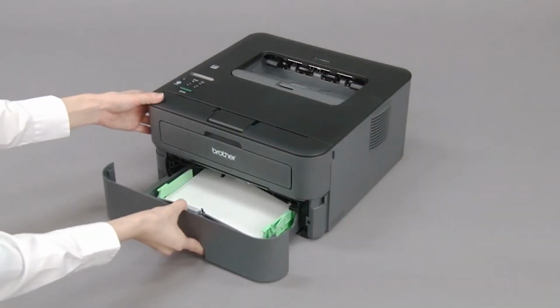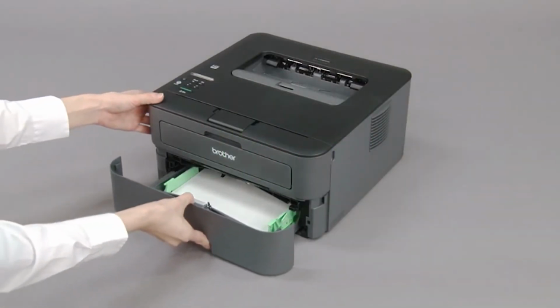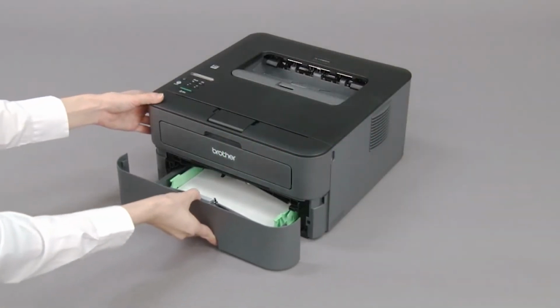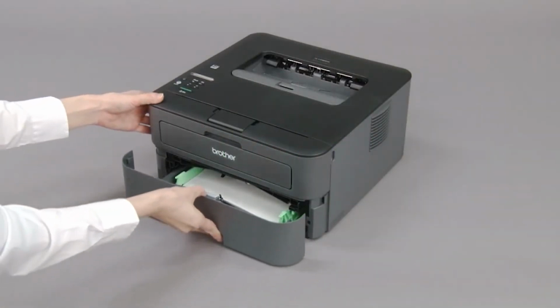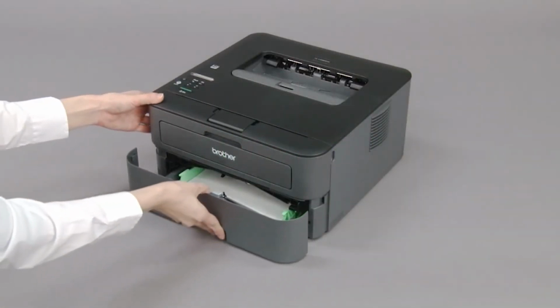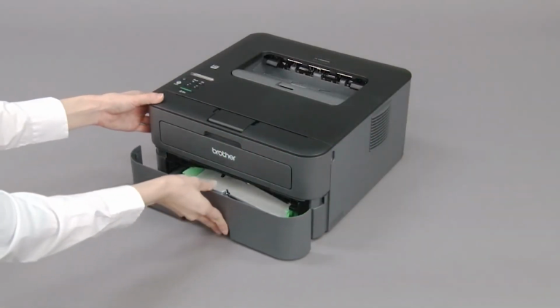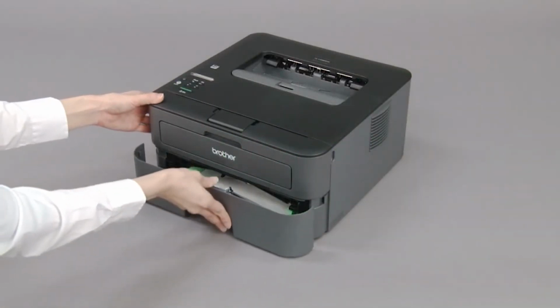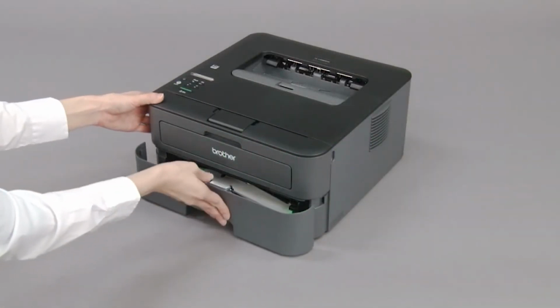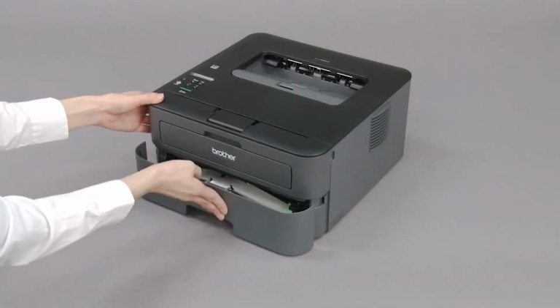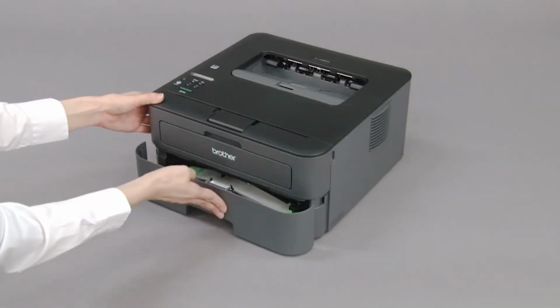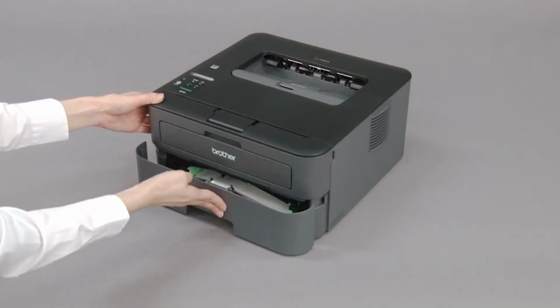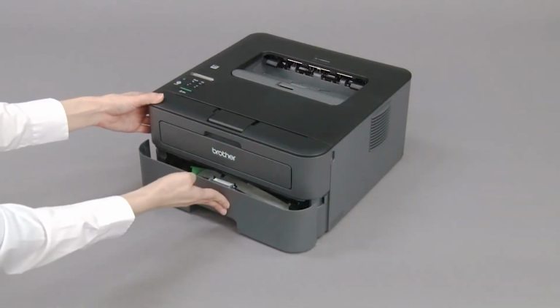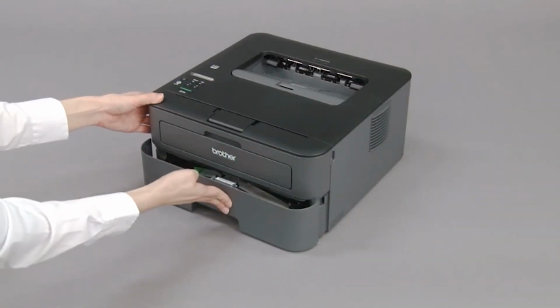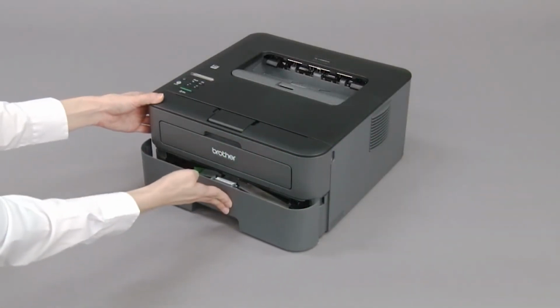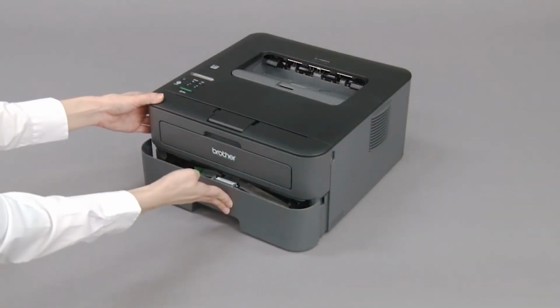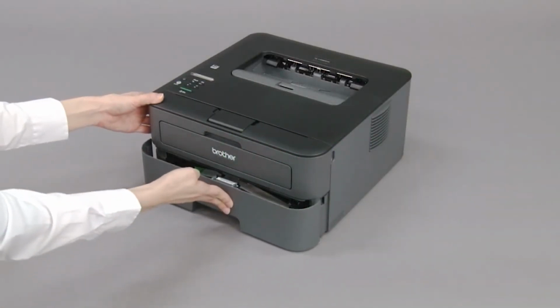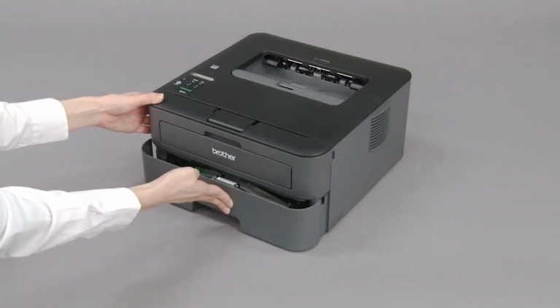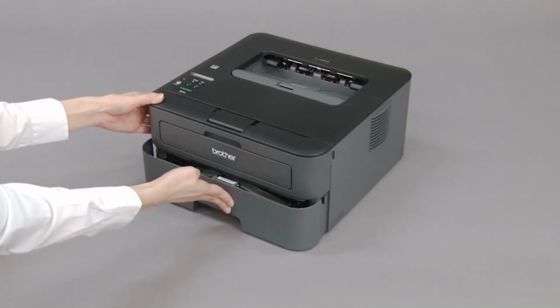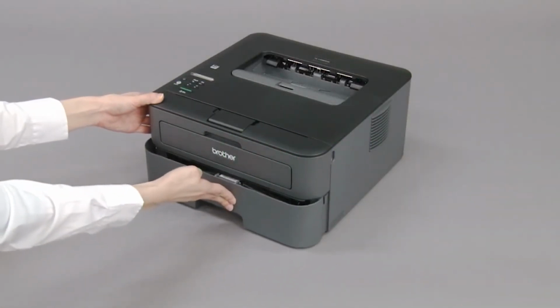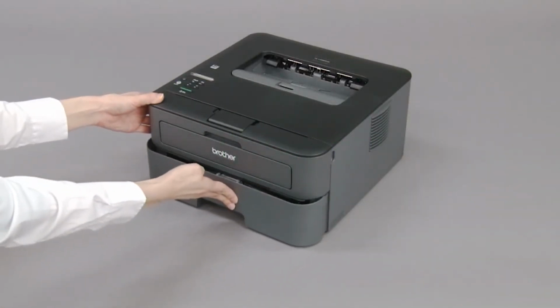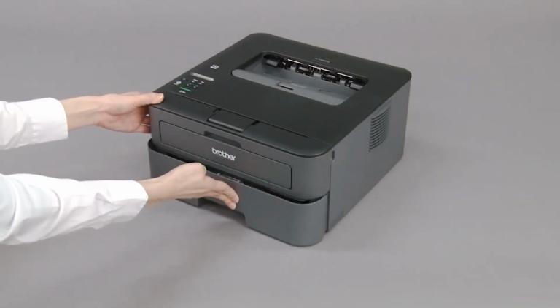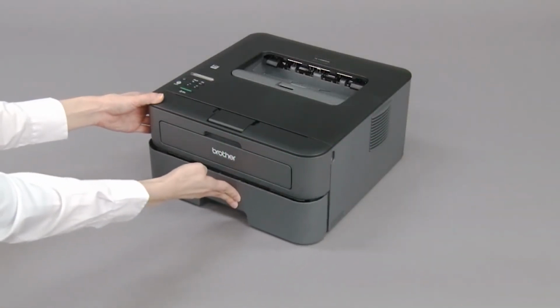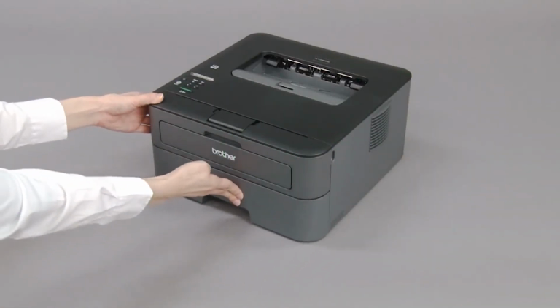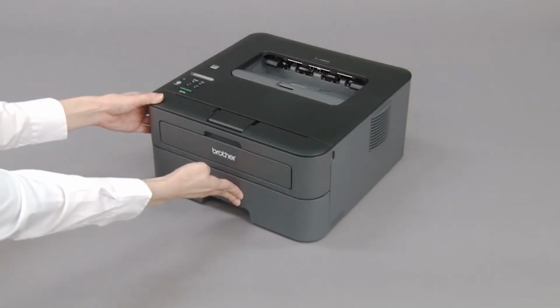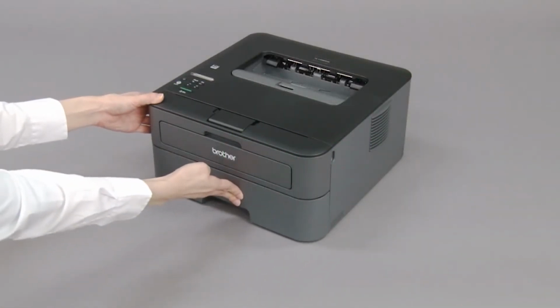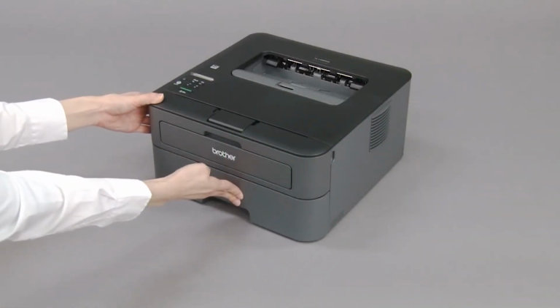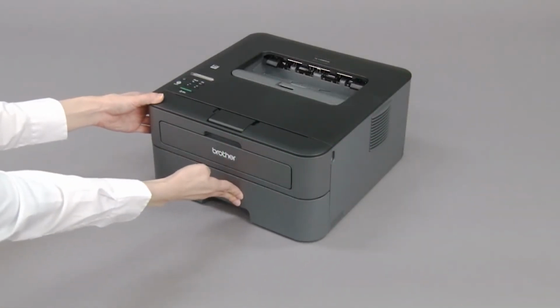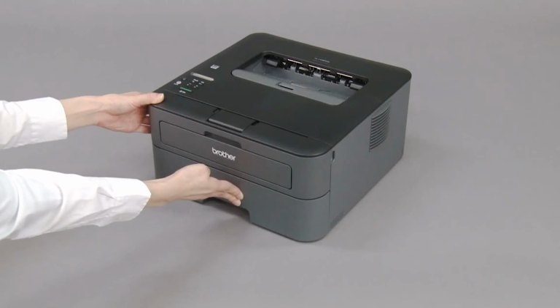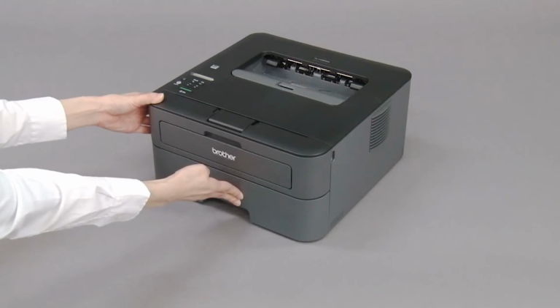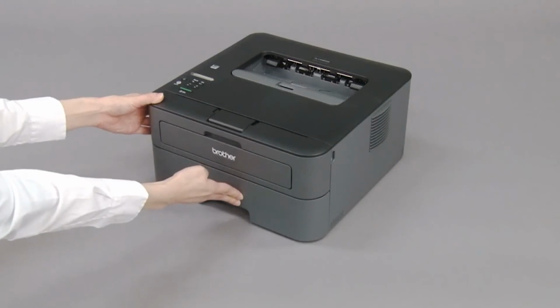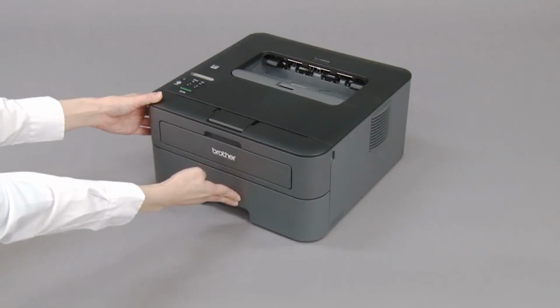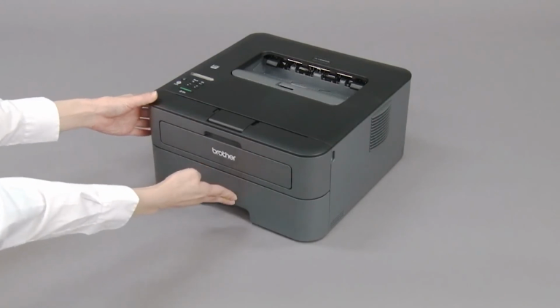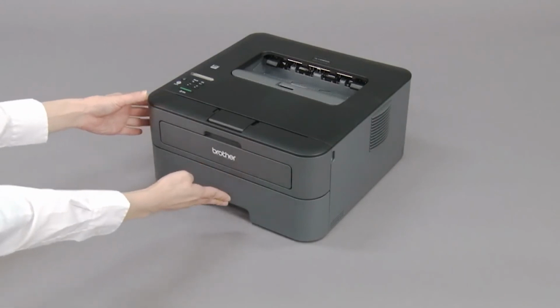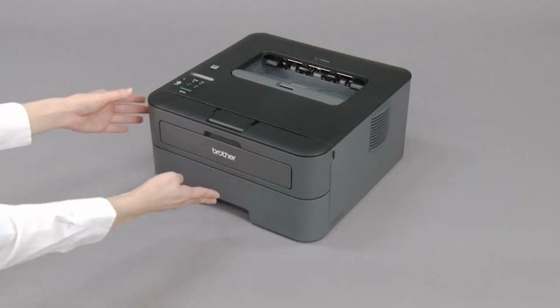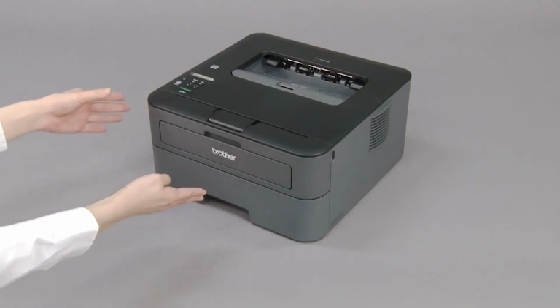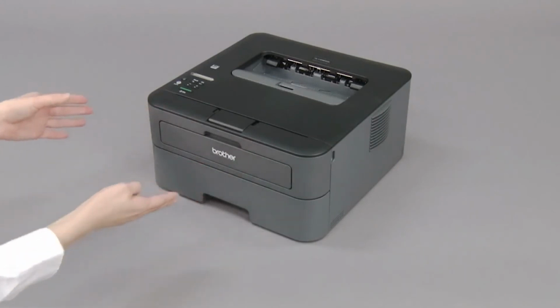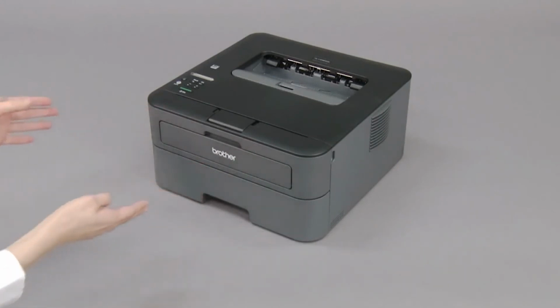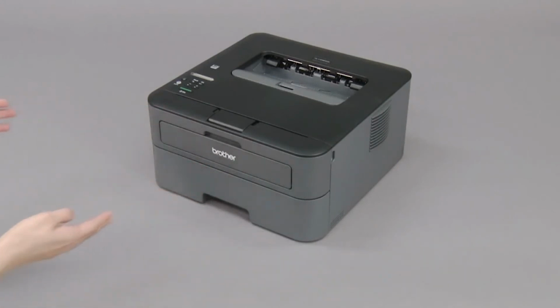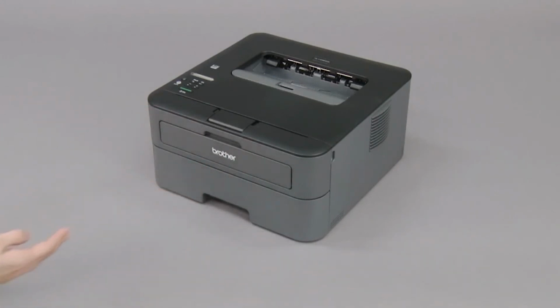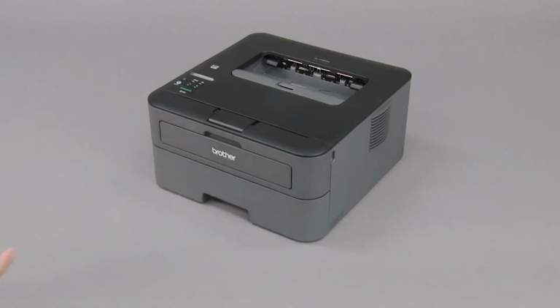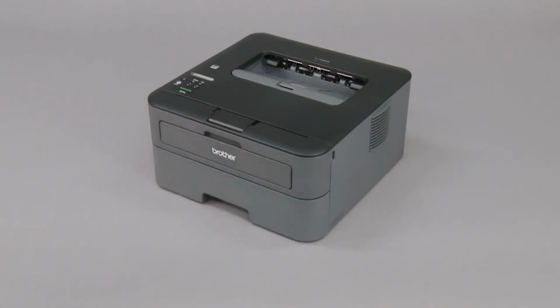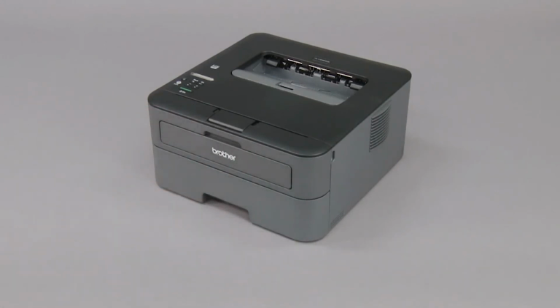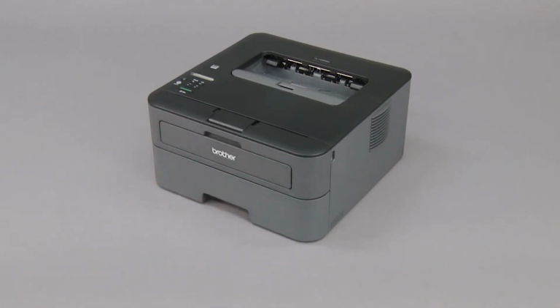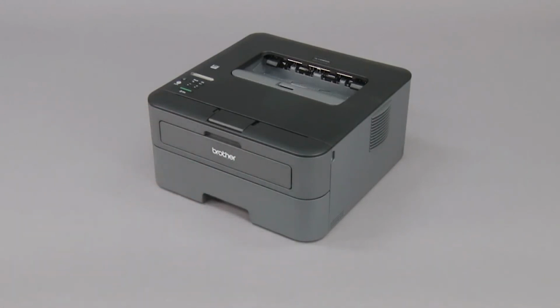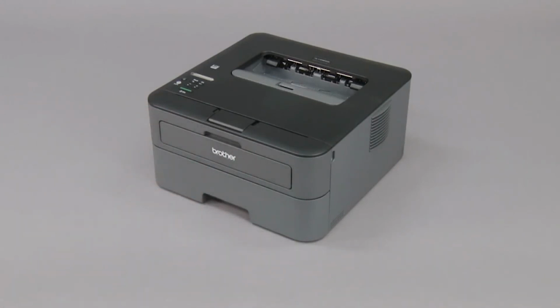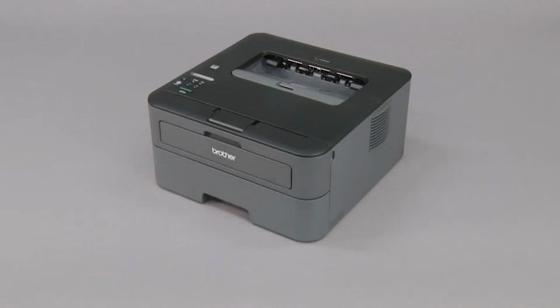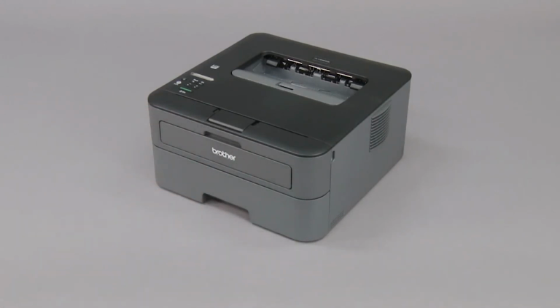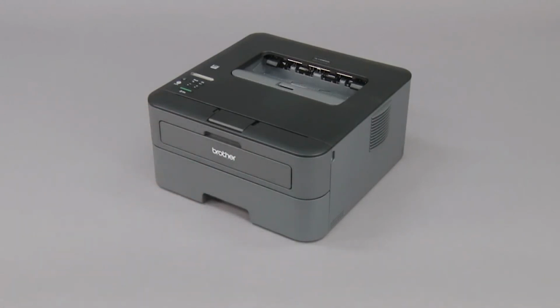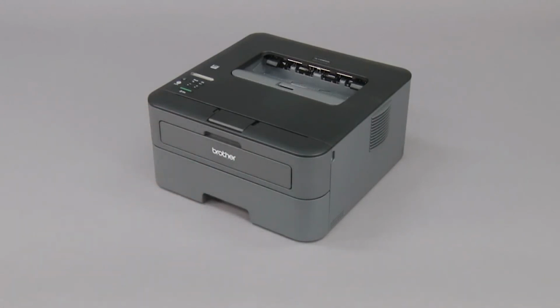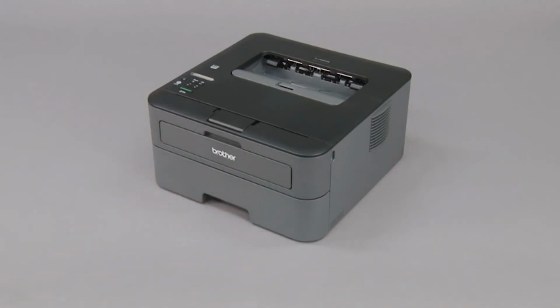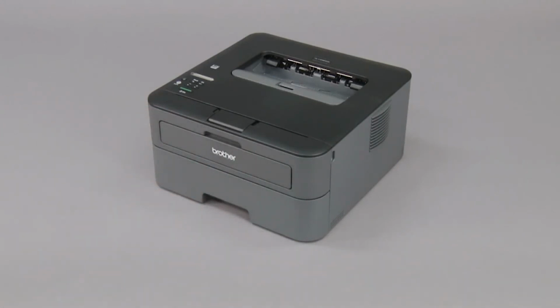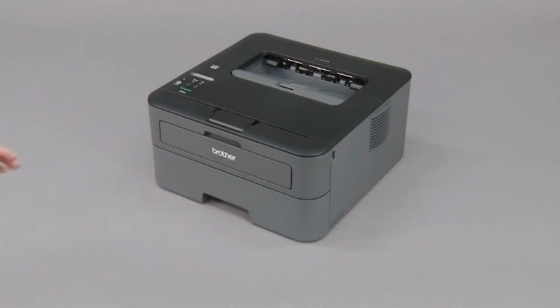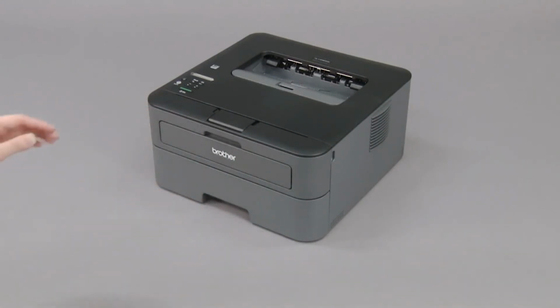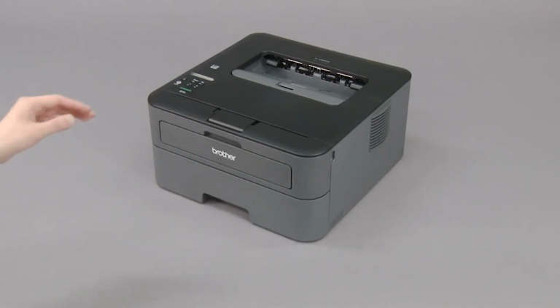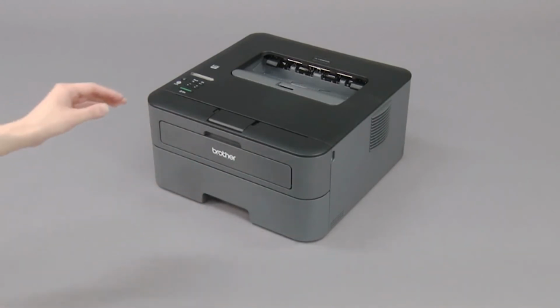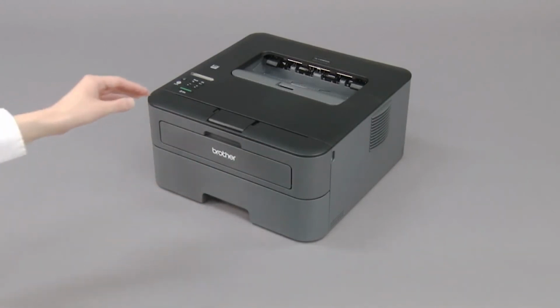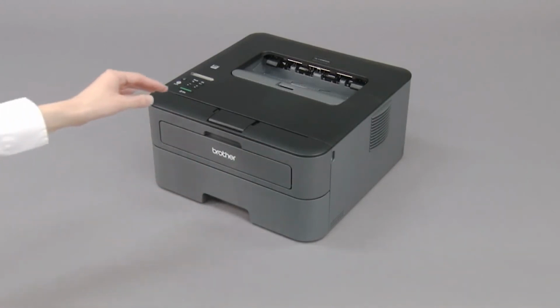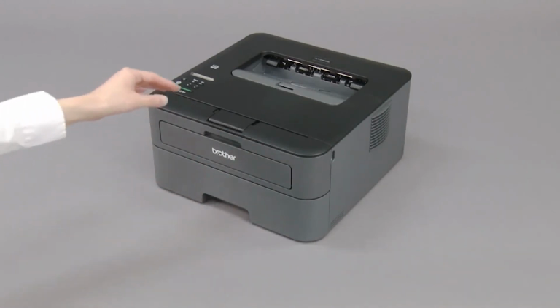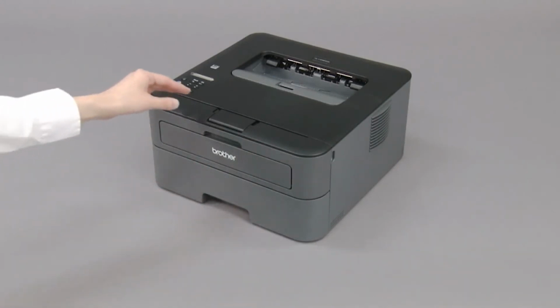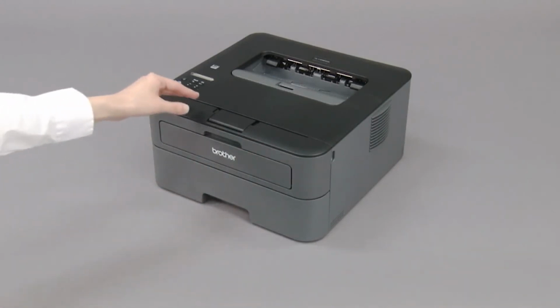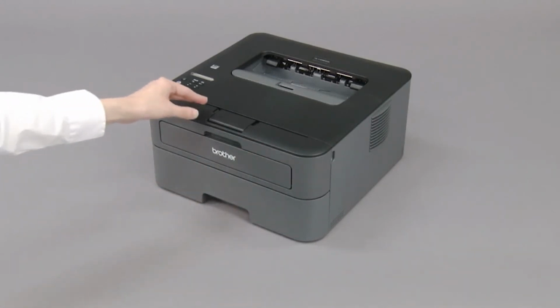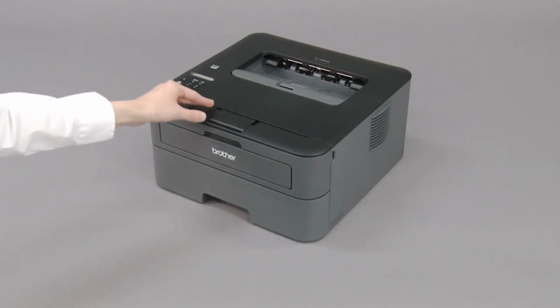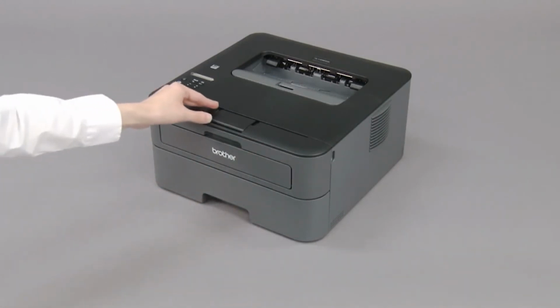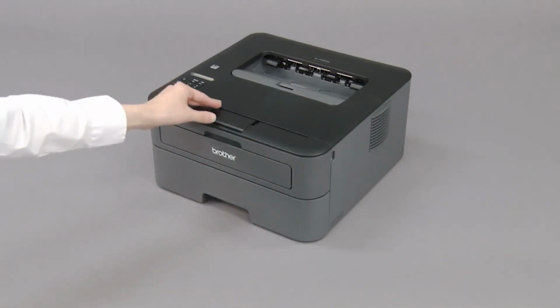Push the paper tray completely into the machine and lift the flap.